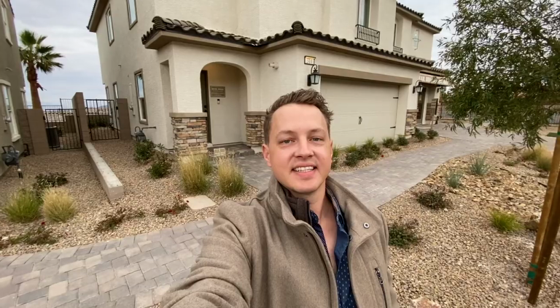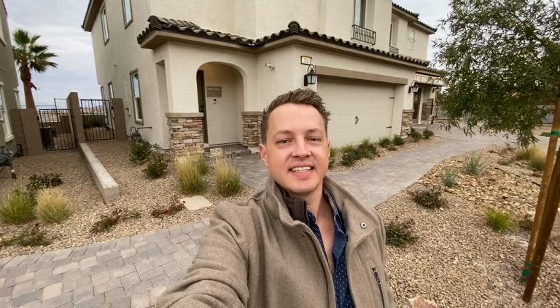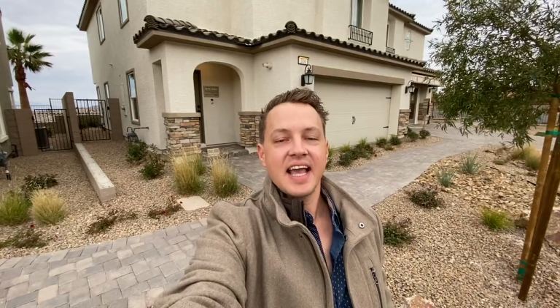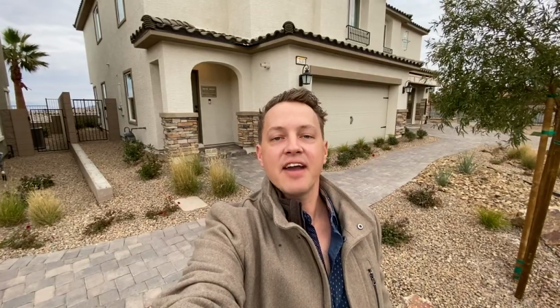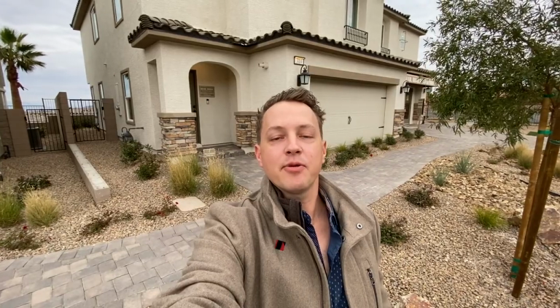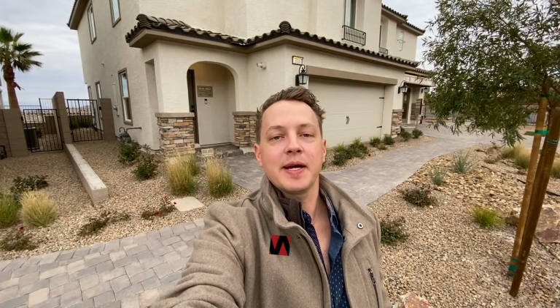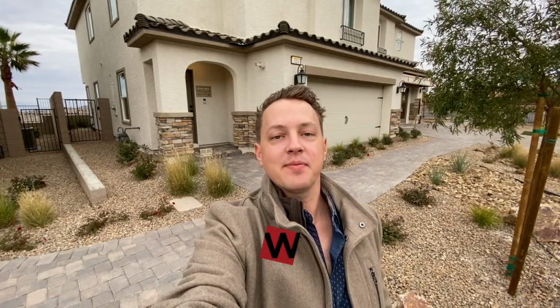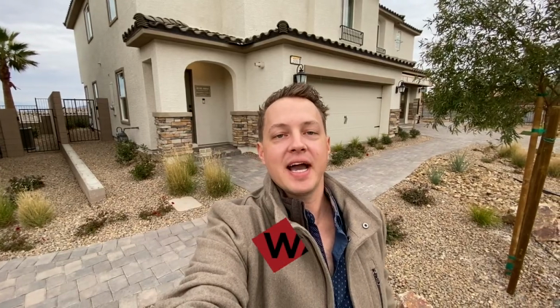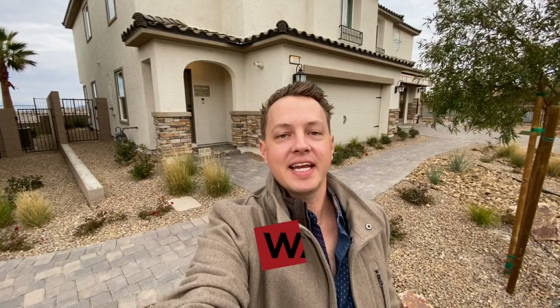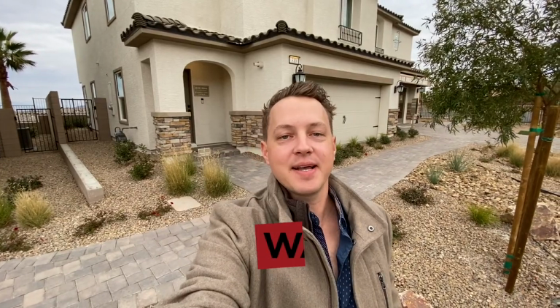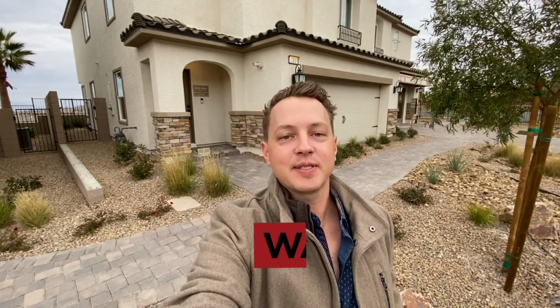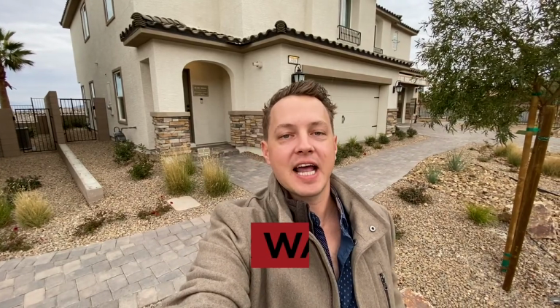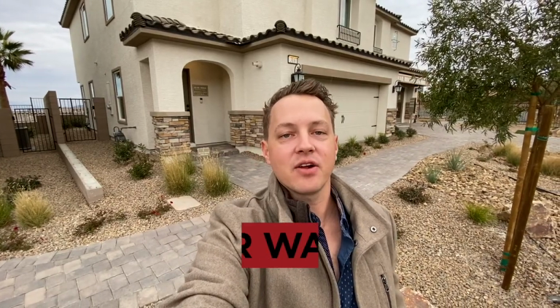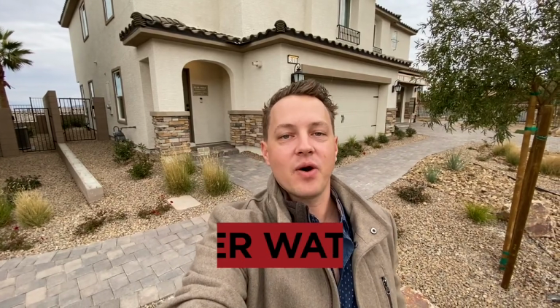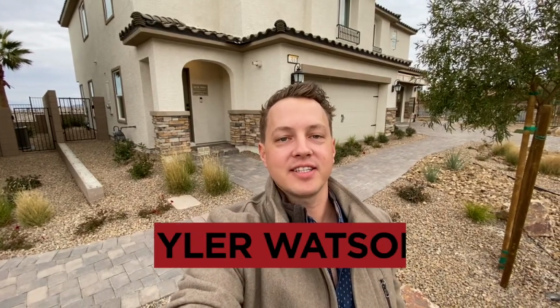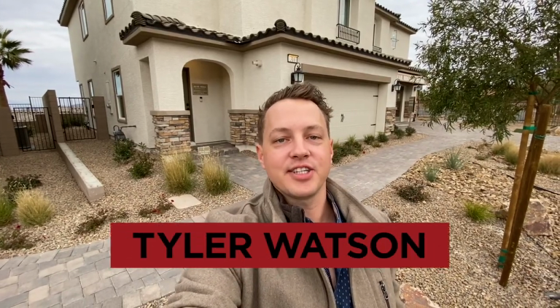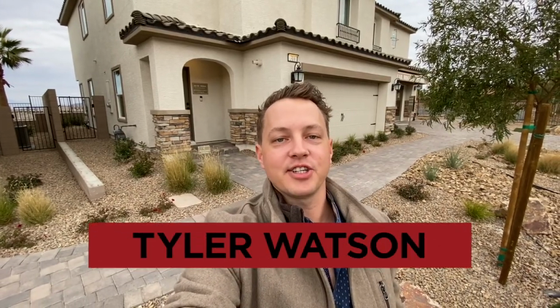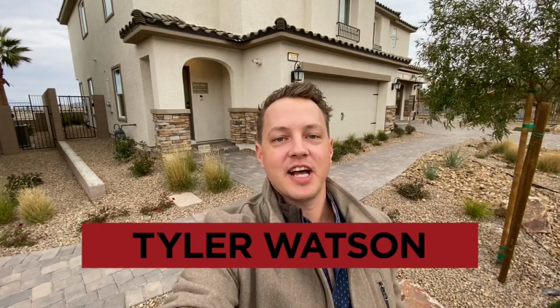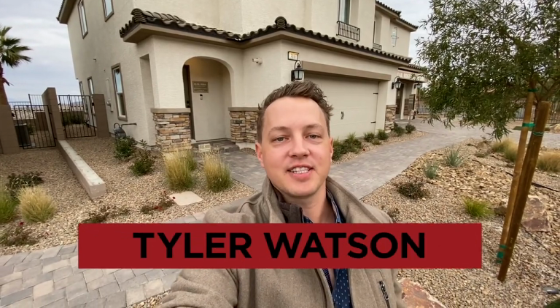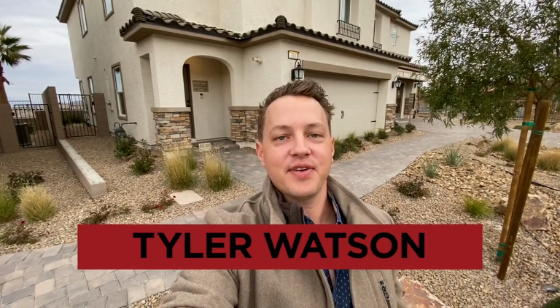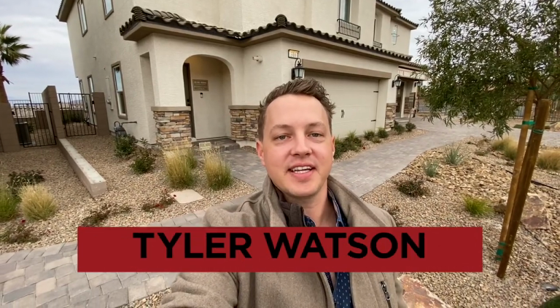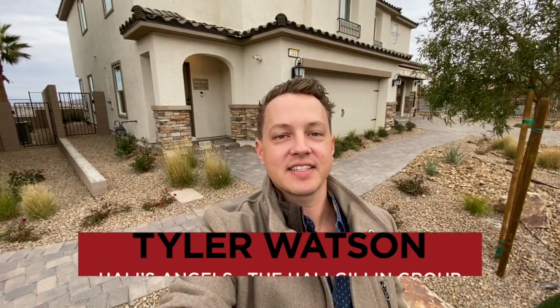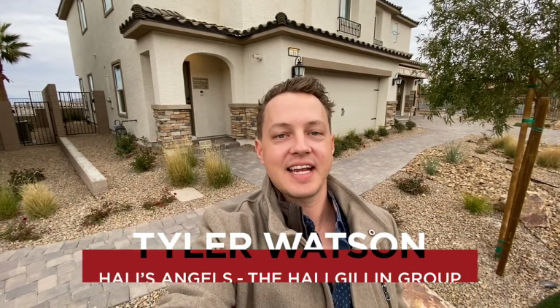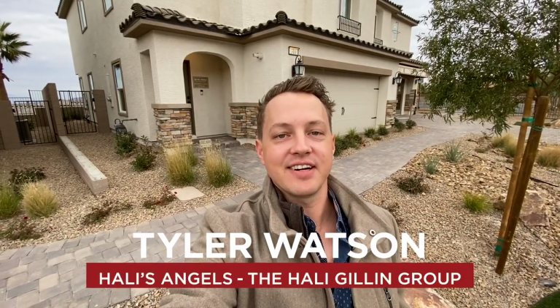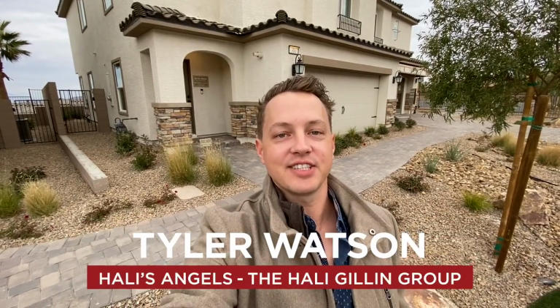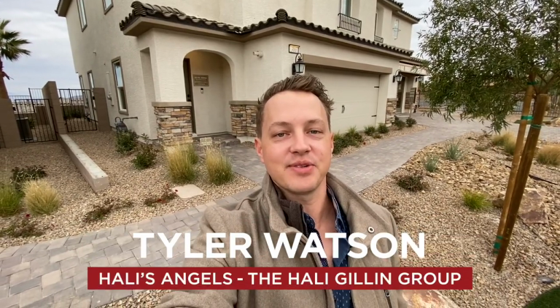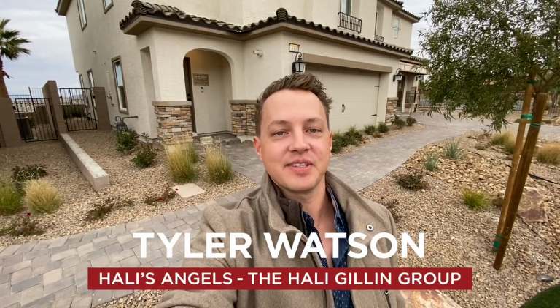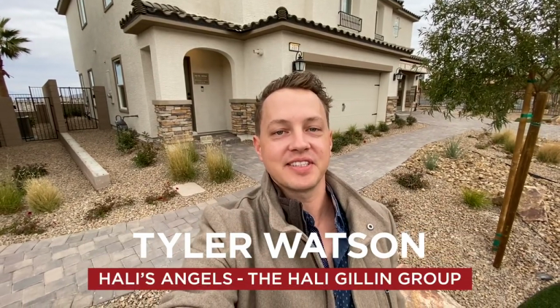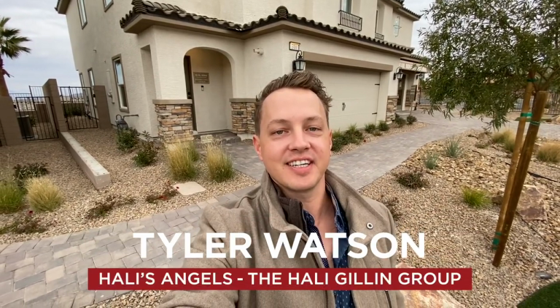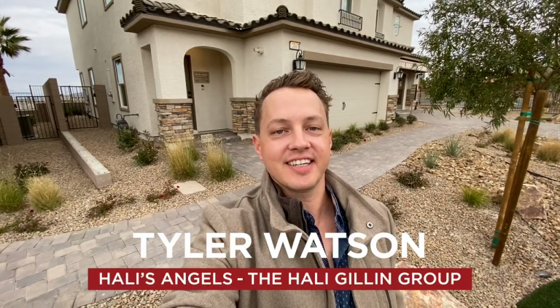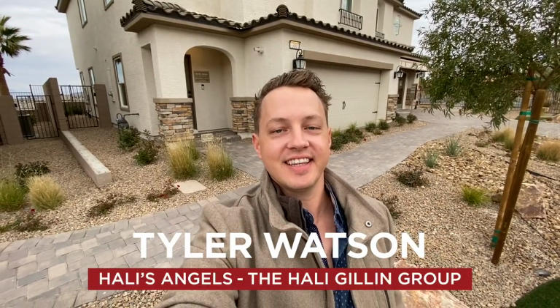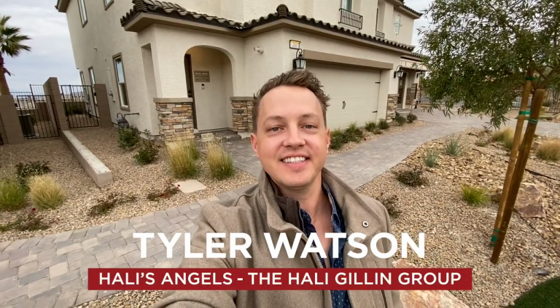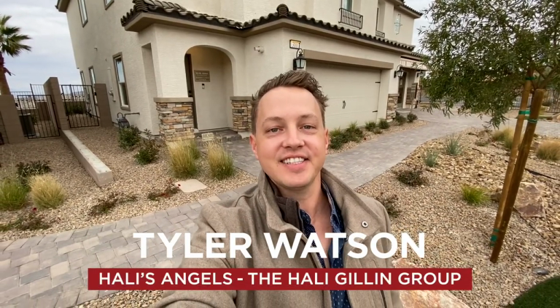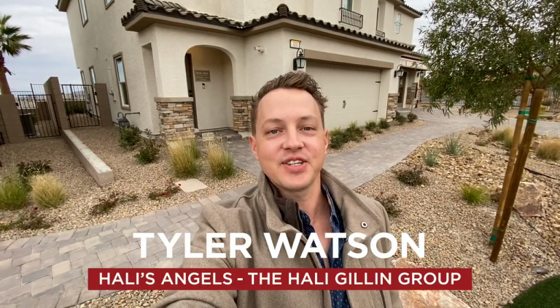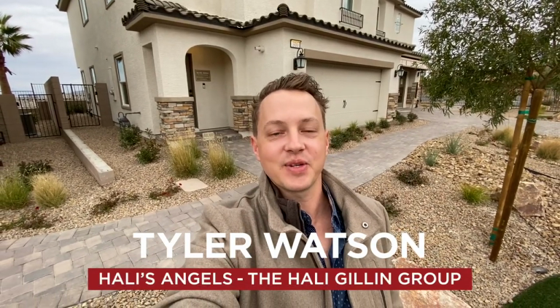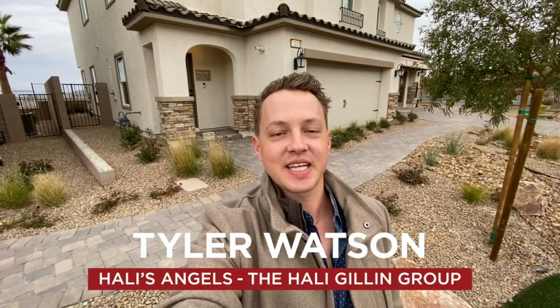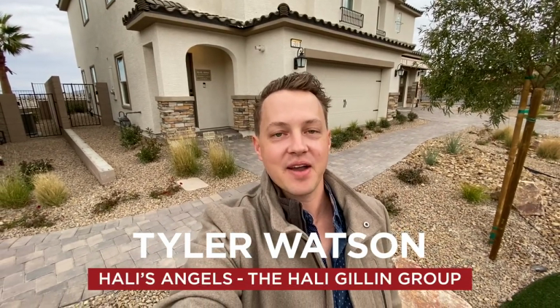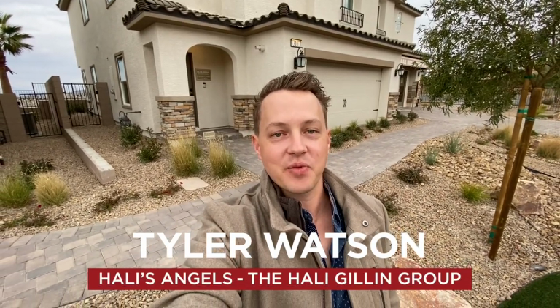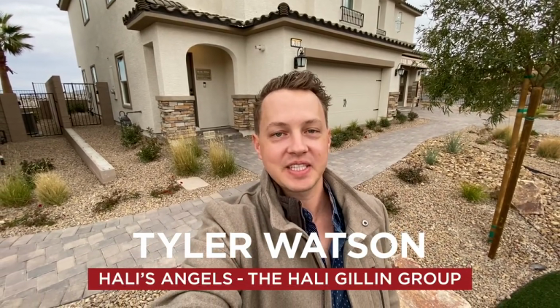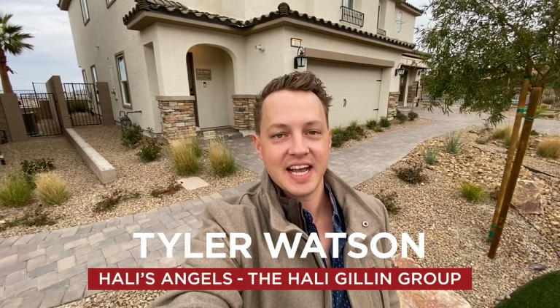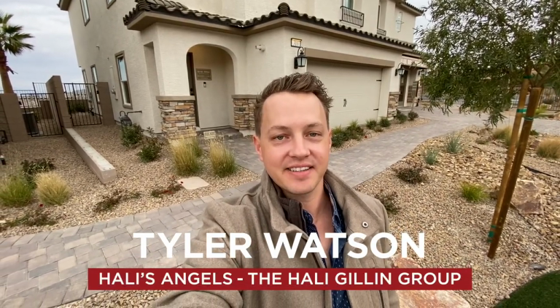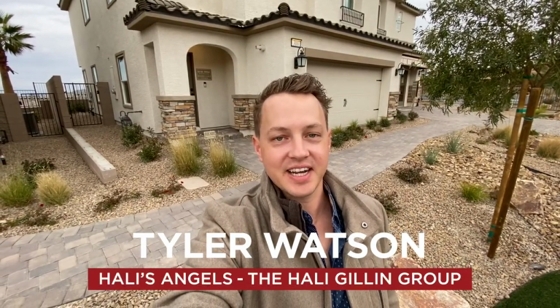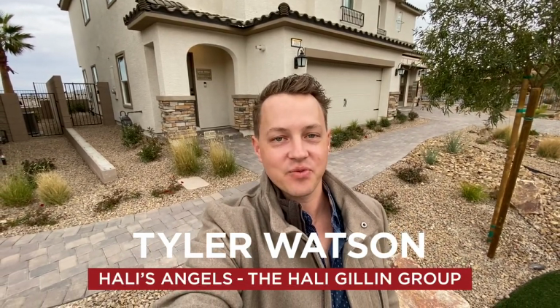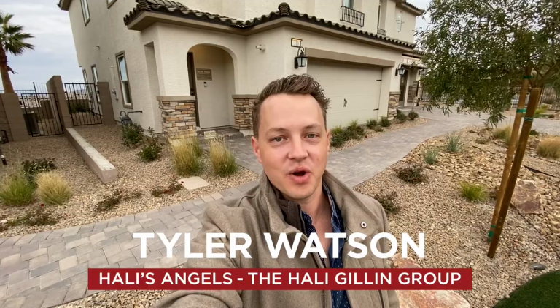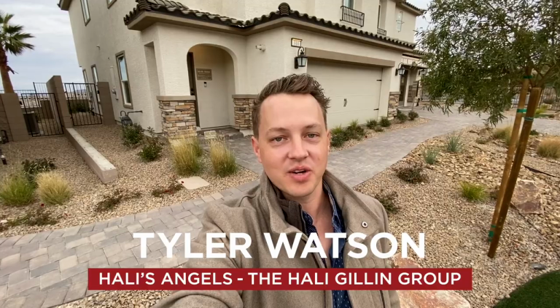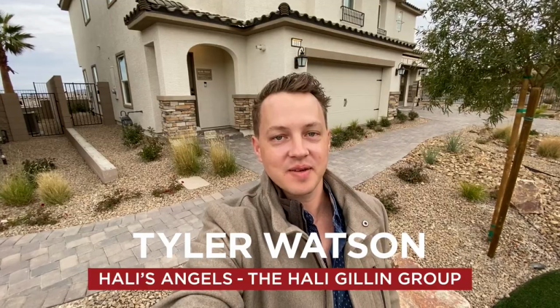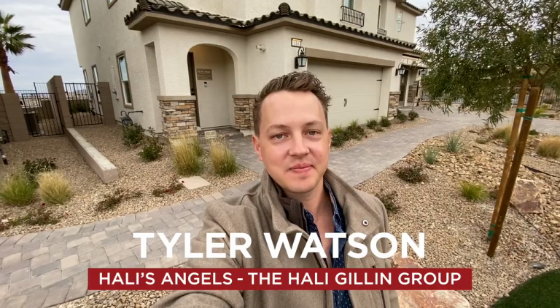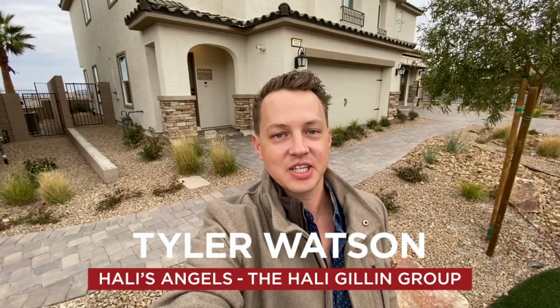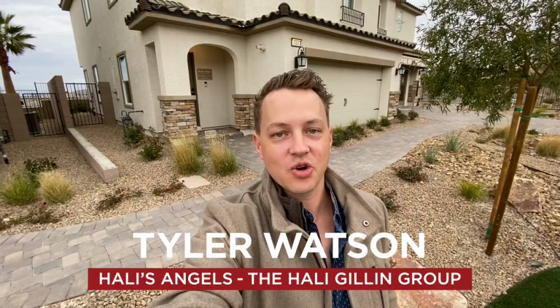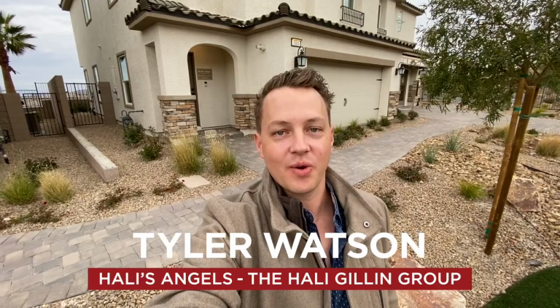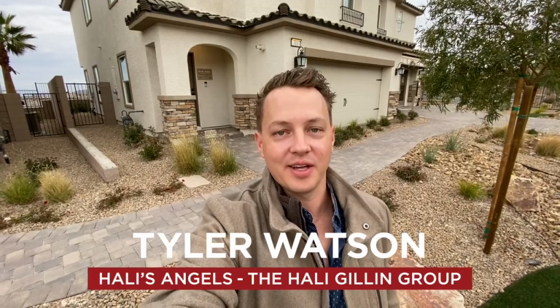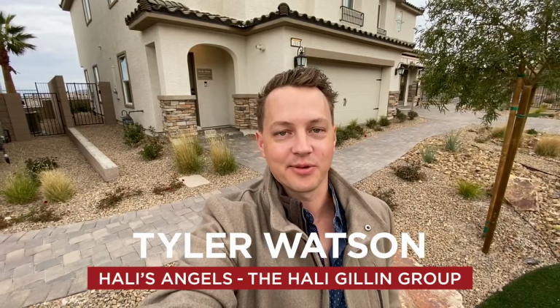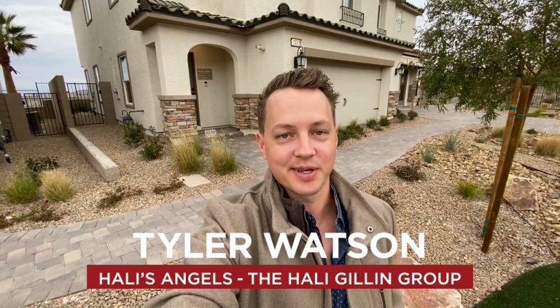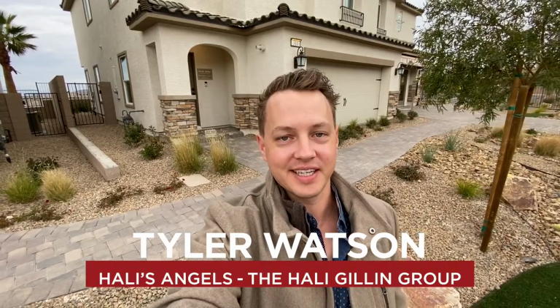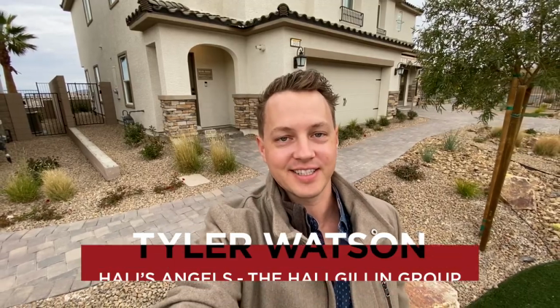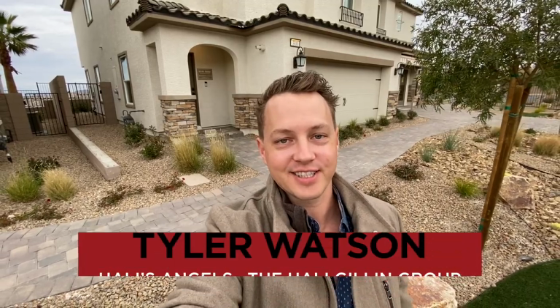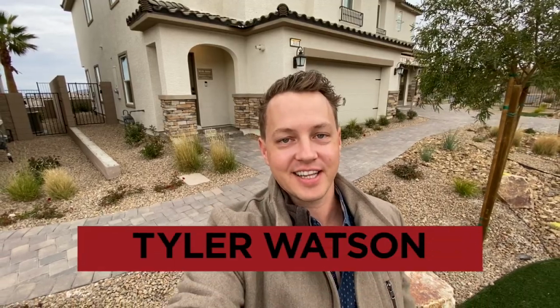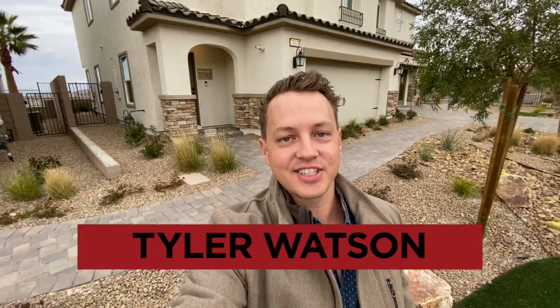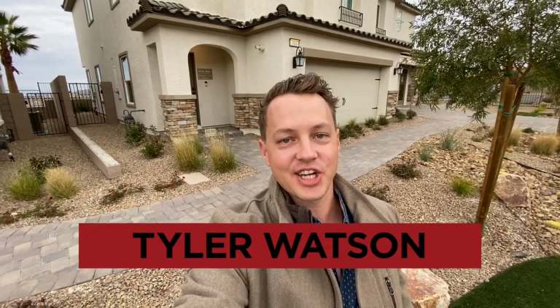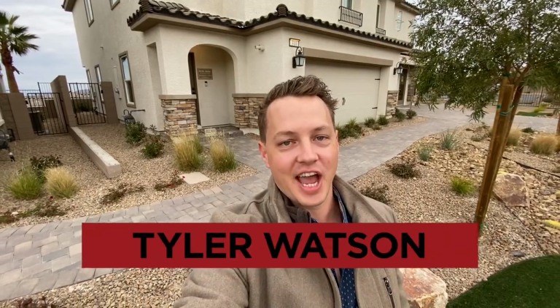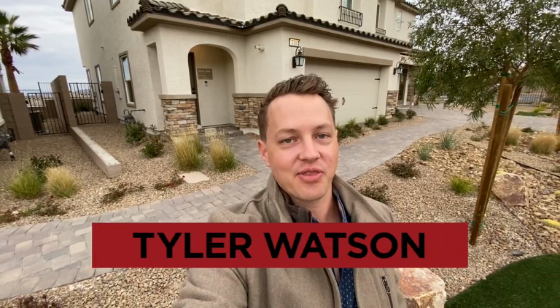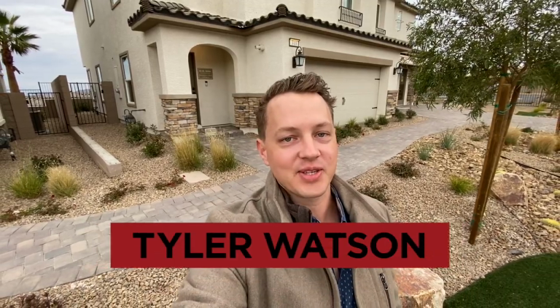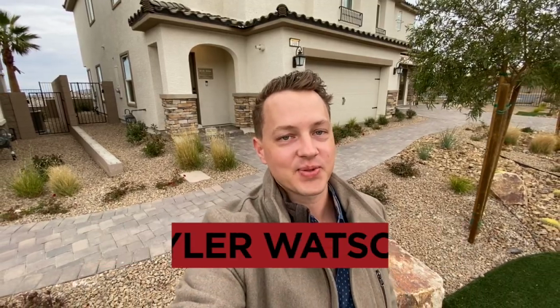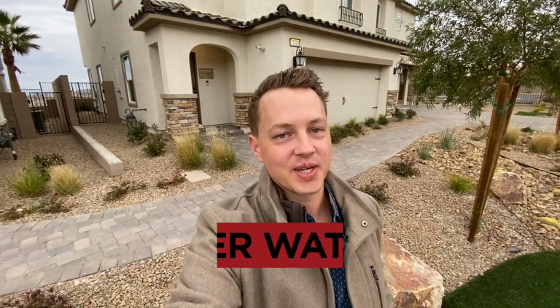Hey everybody, my name is Tyler Watson, your Las Vegas and Henderson Realtor. This is Tour Time with Tyler and welcome to Quail Ridge. Let's check out this one.